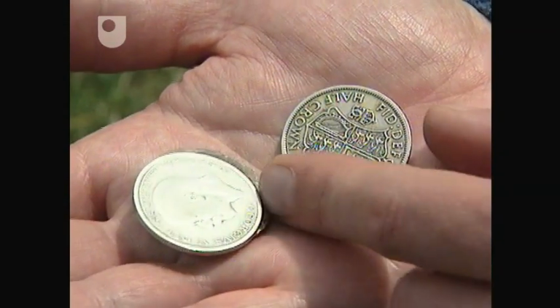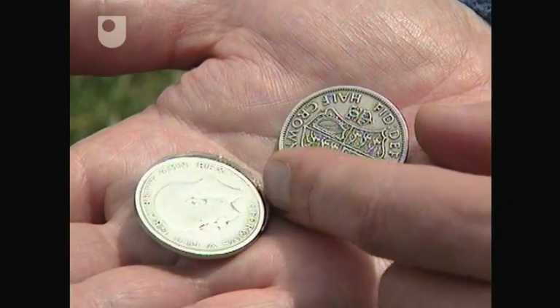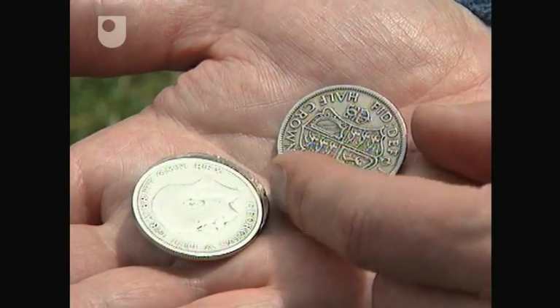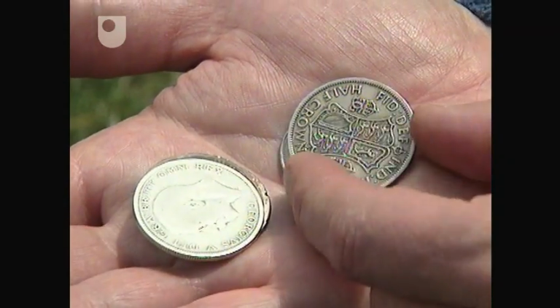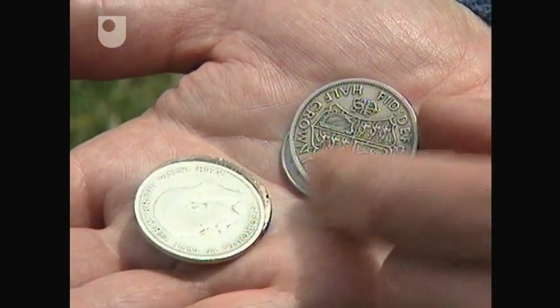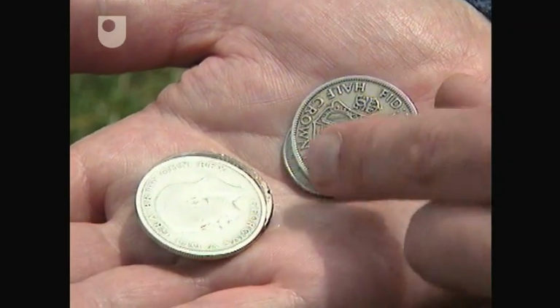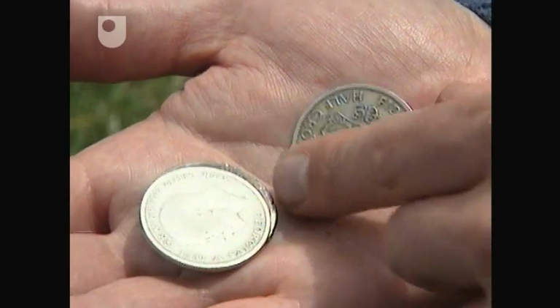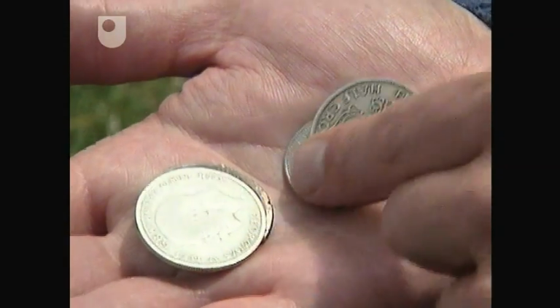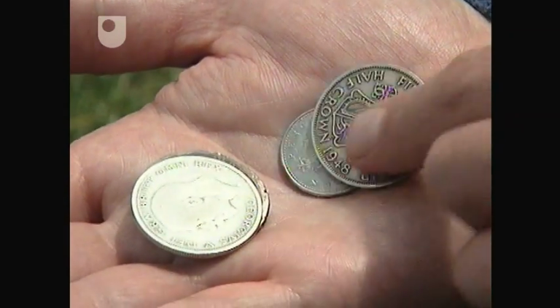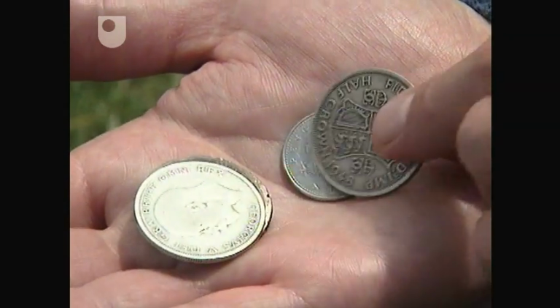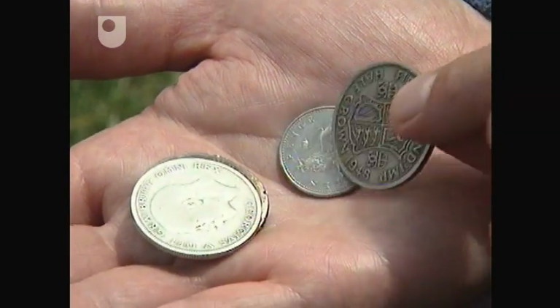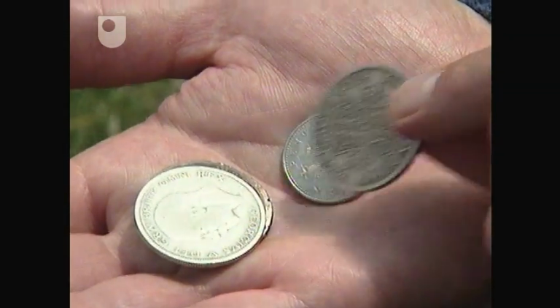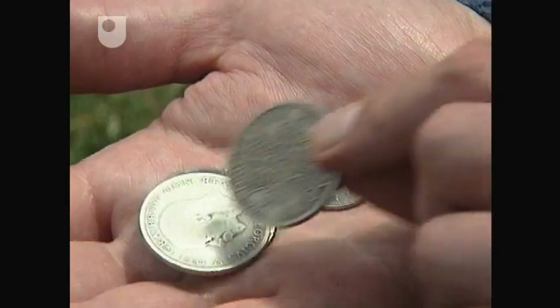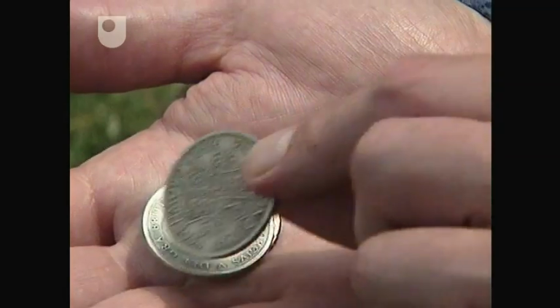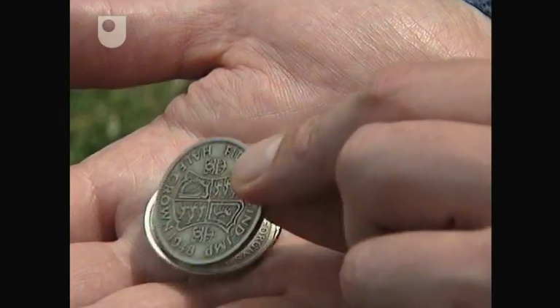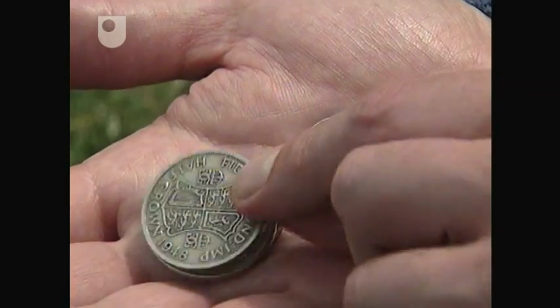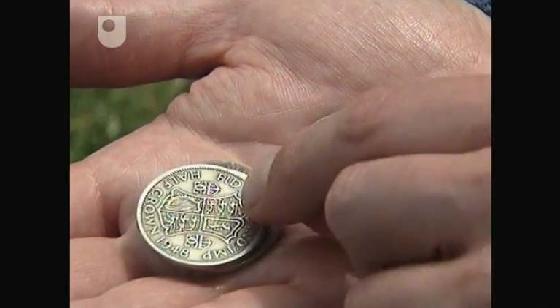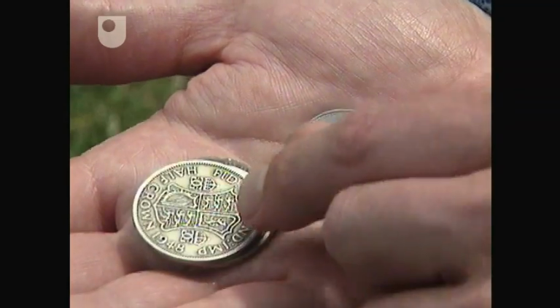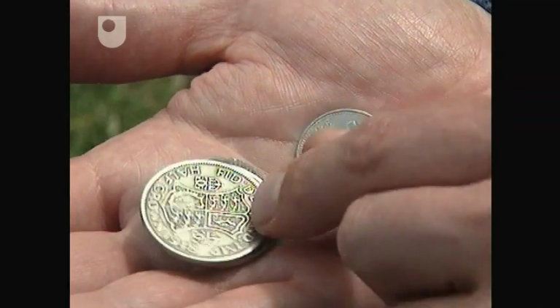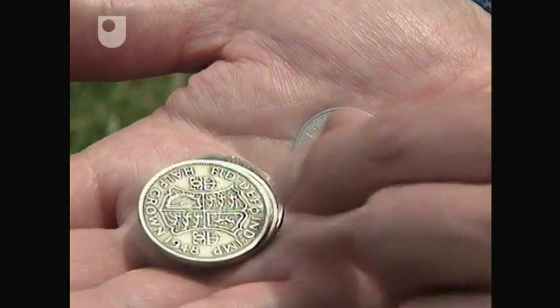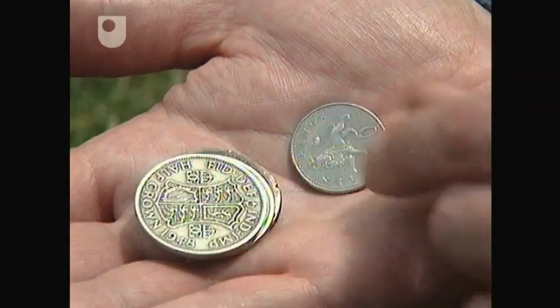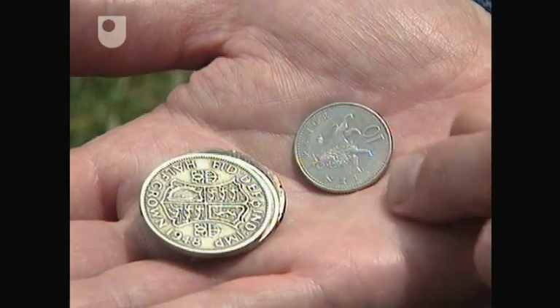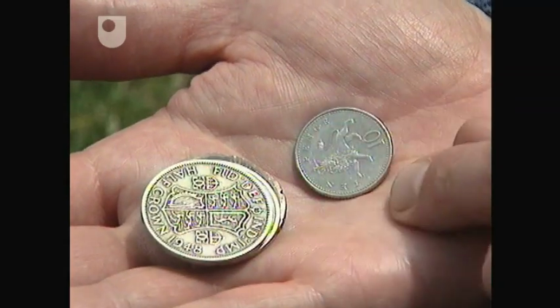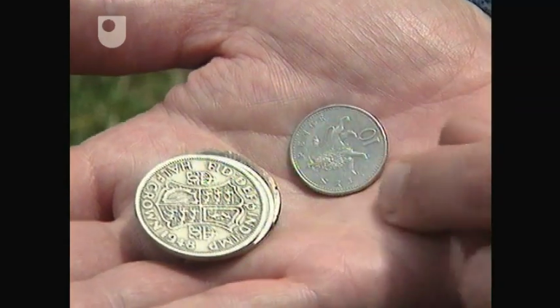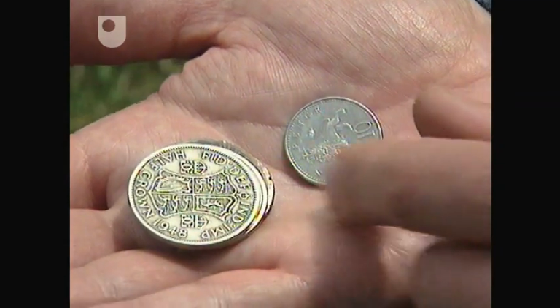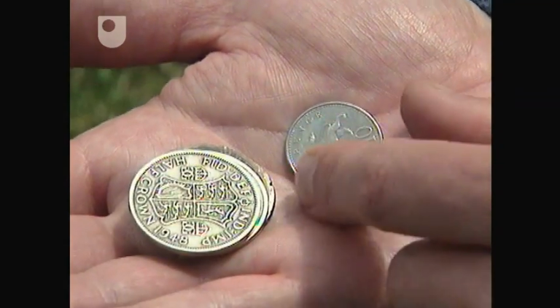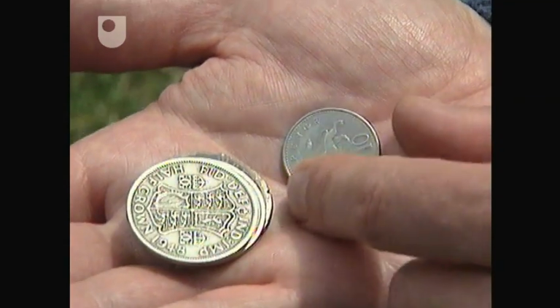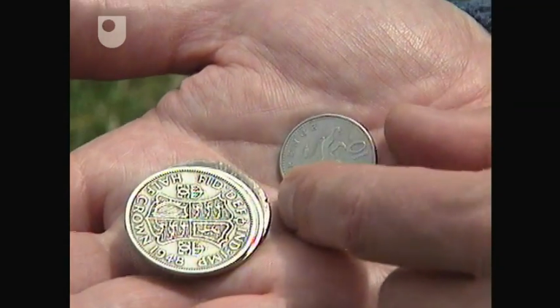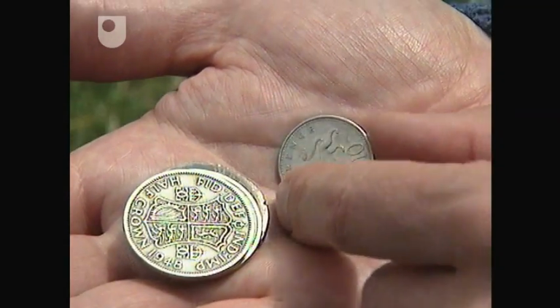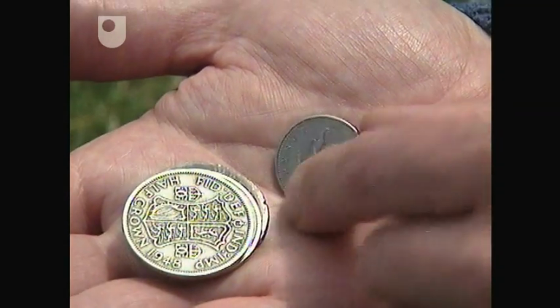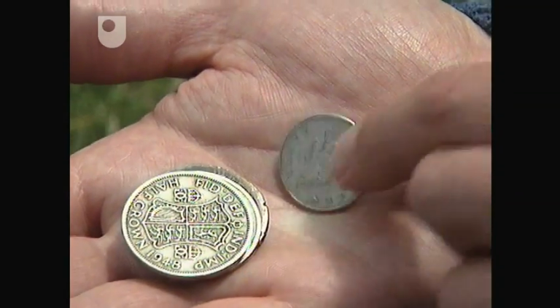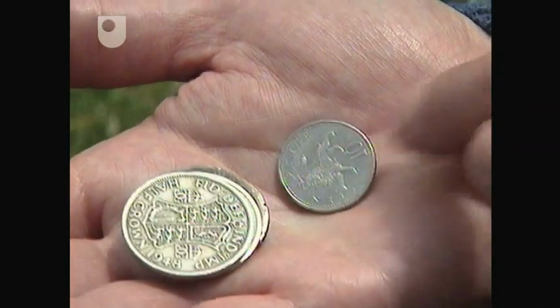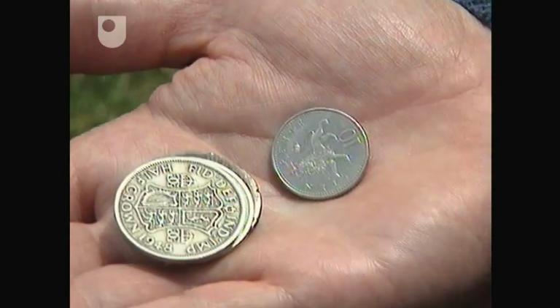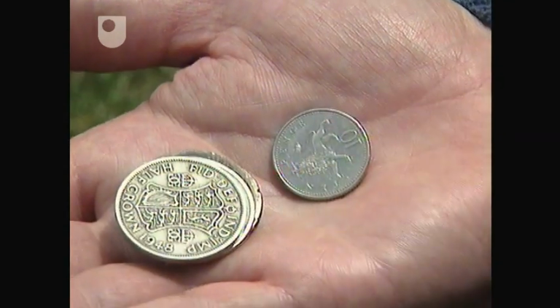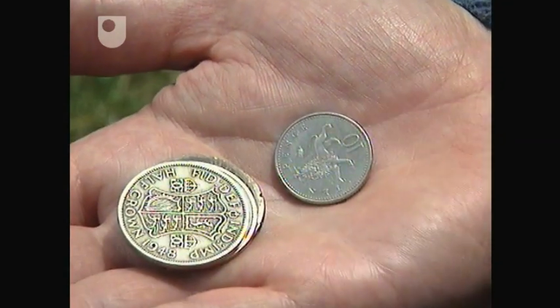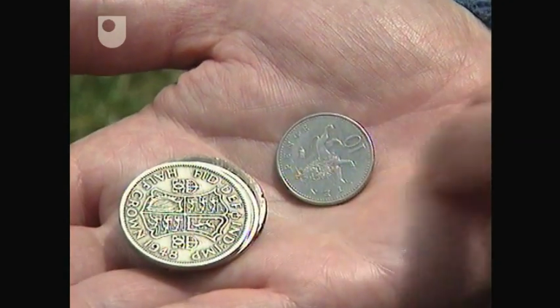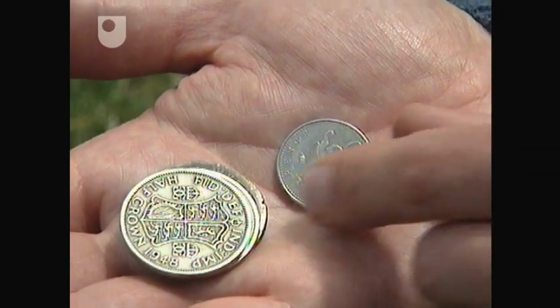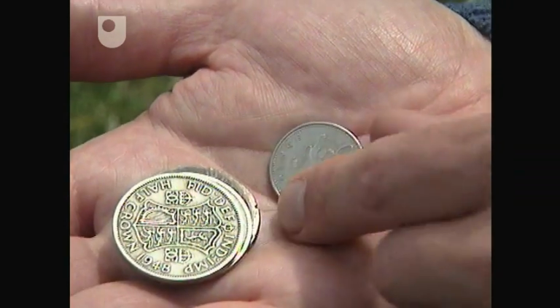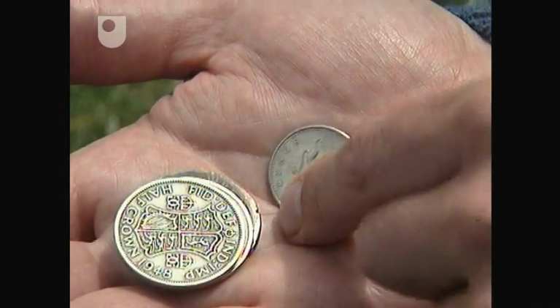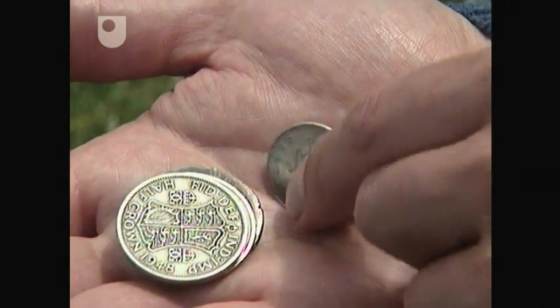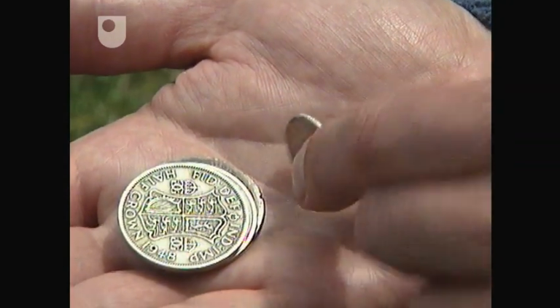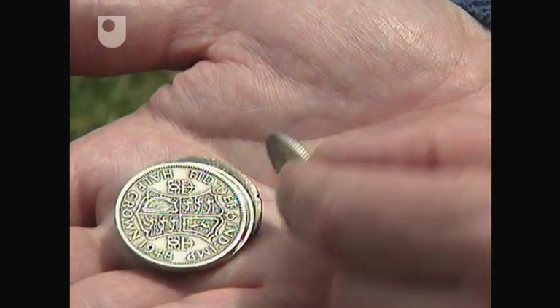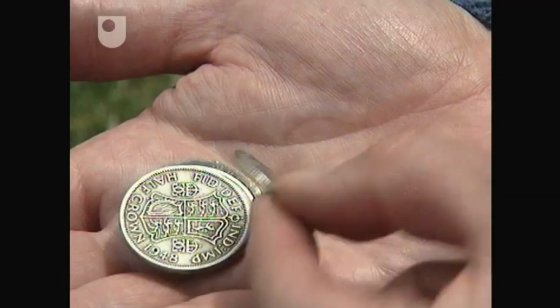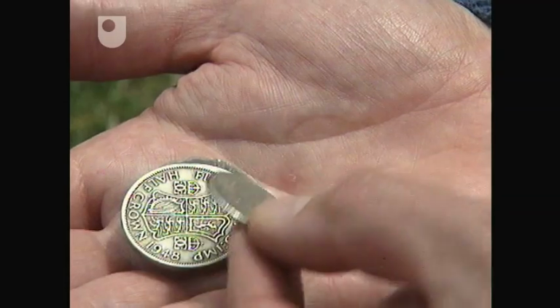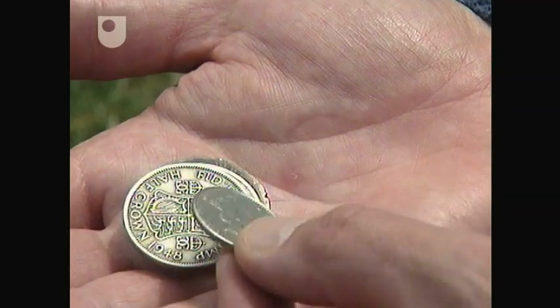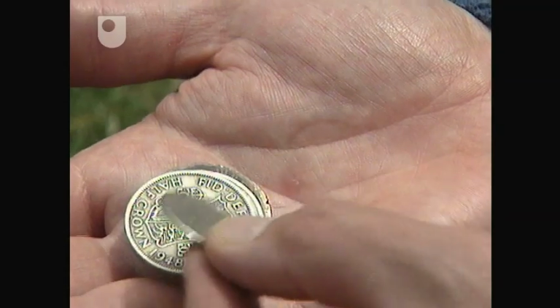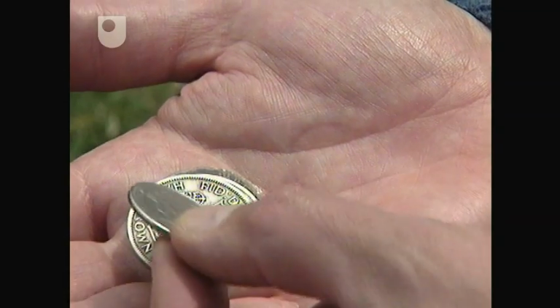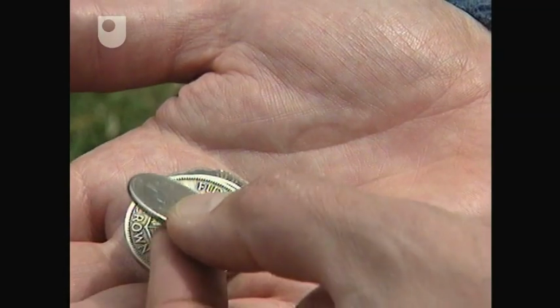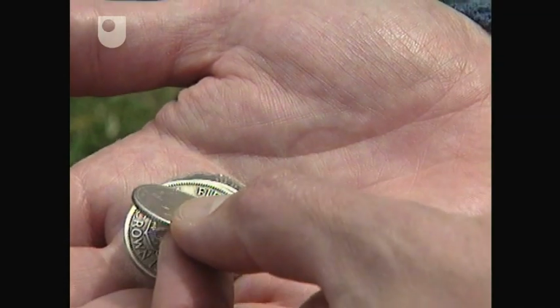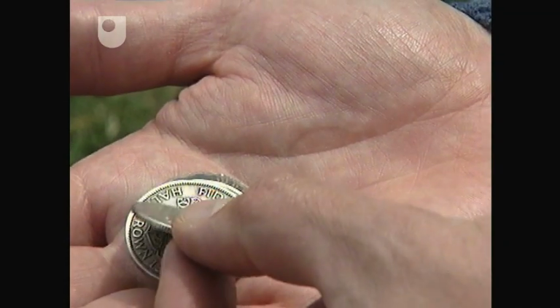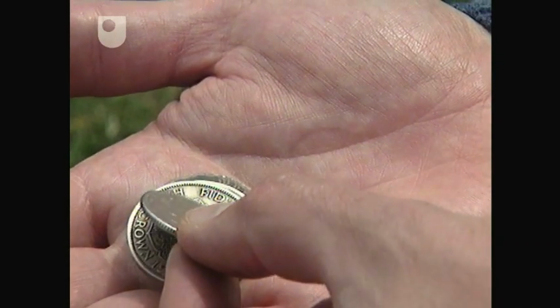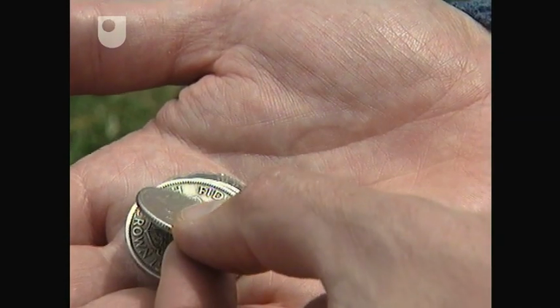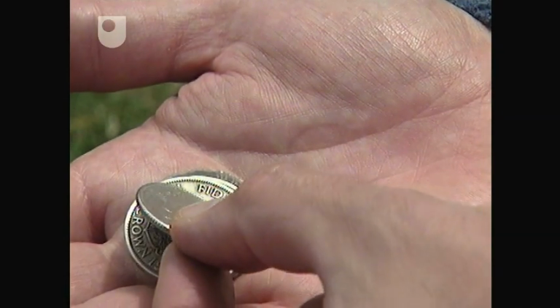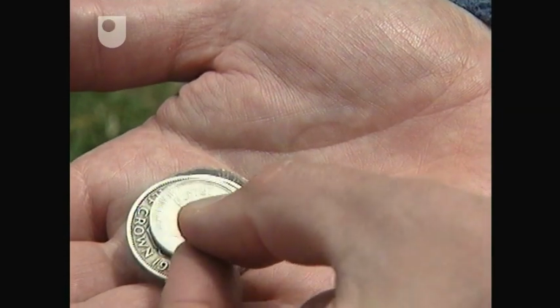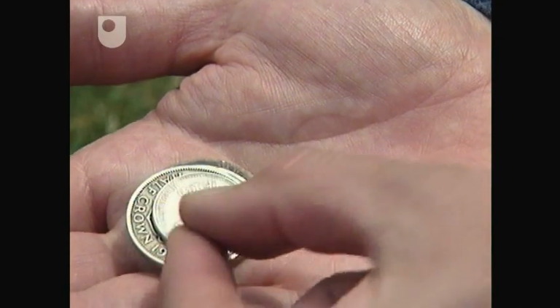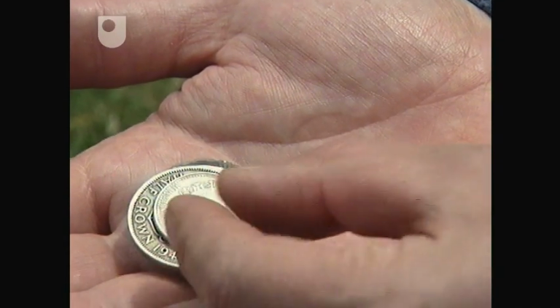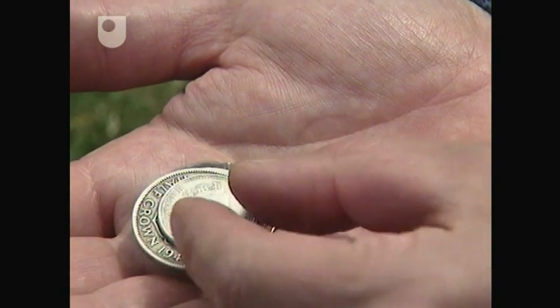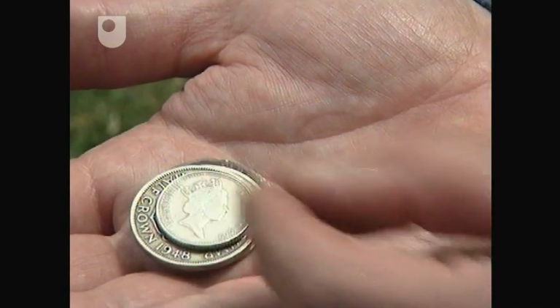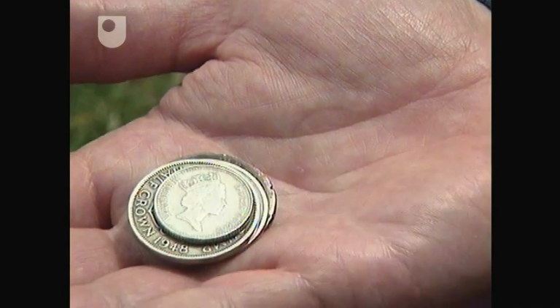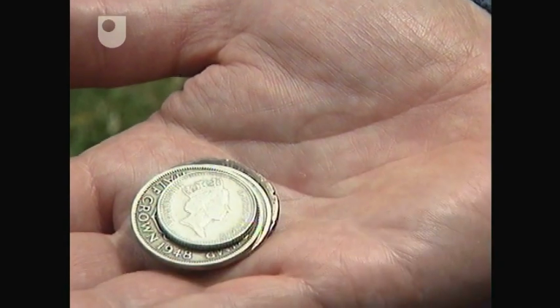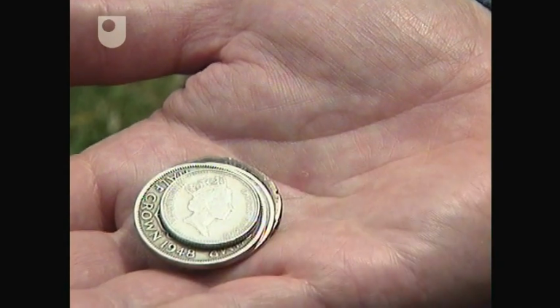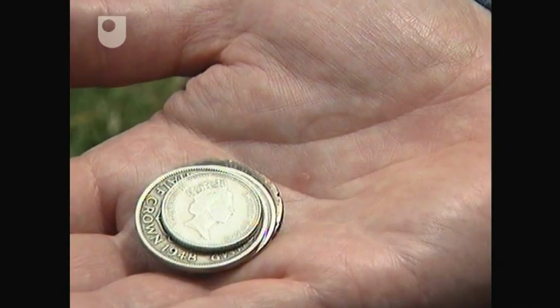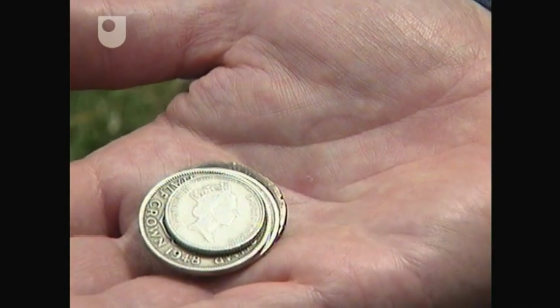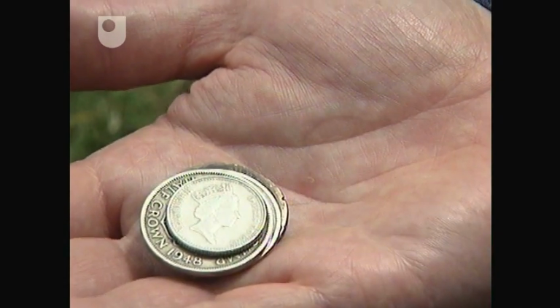Another half-crown dated 1948. And last, a ten-pence coin, Queen Elizabeth's reign, 1990.